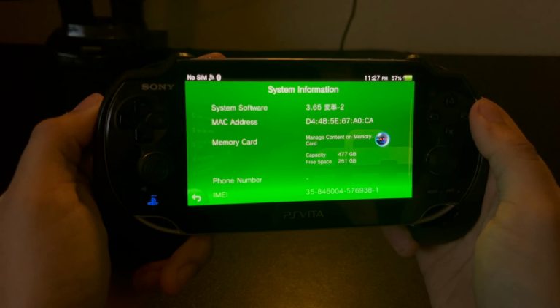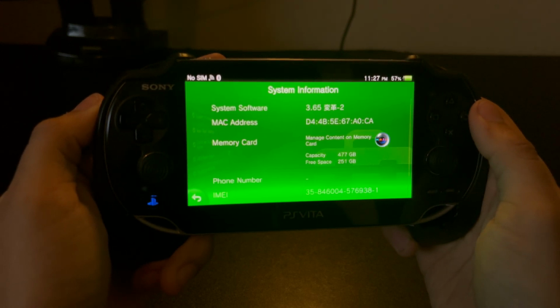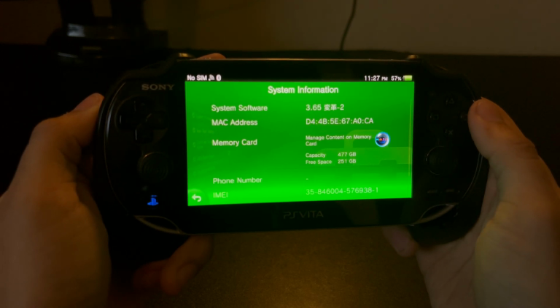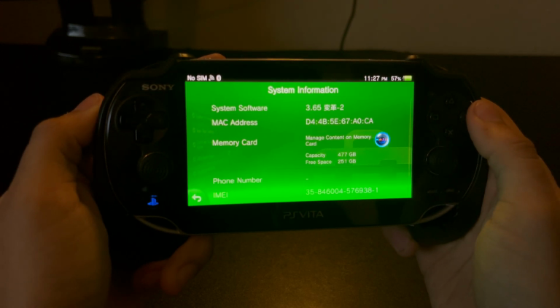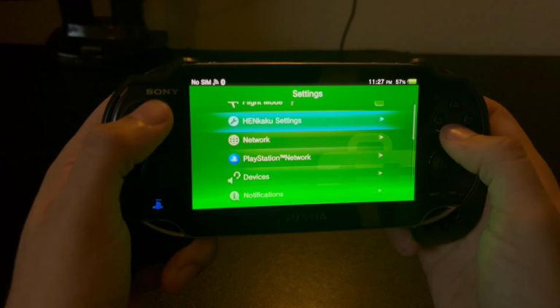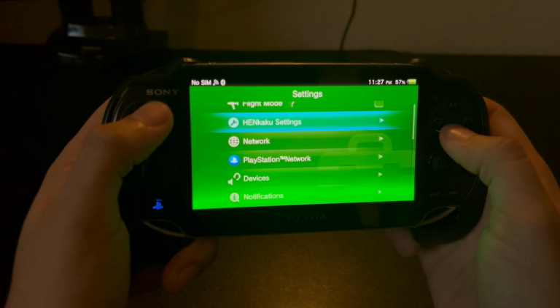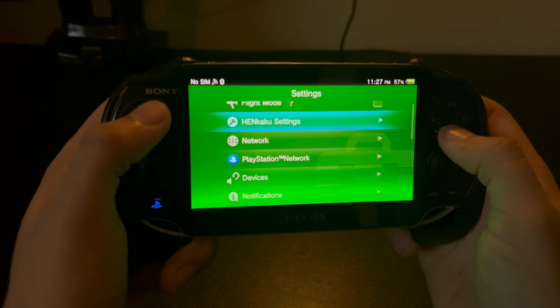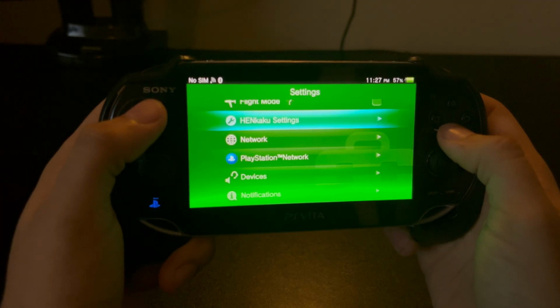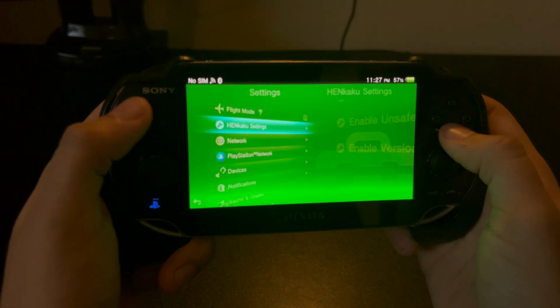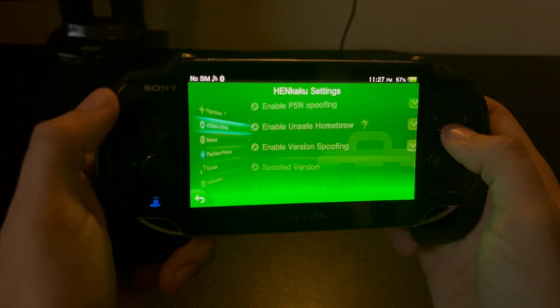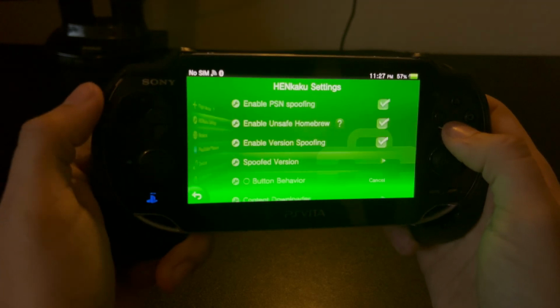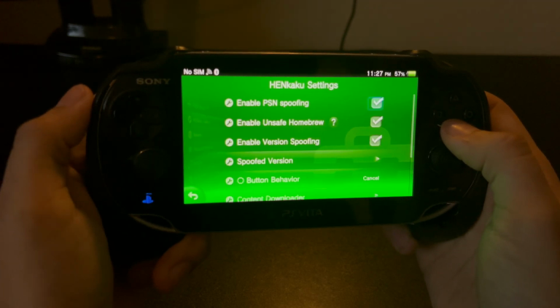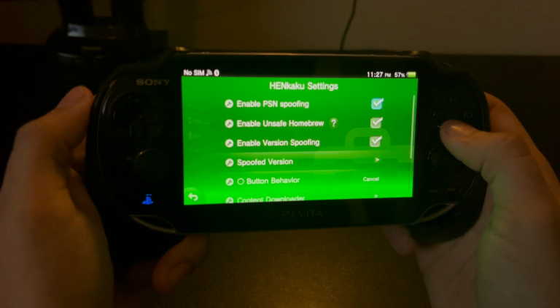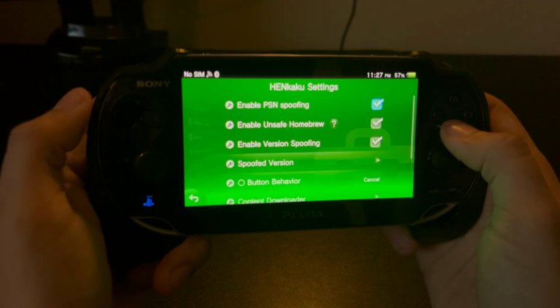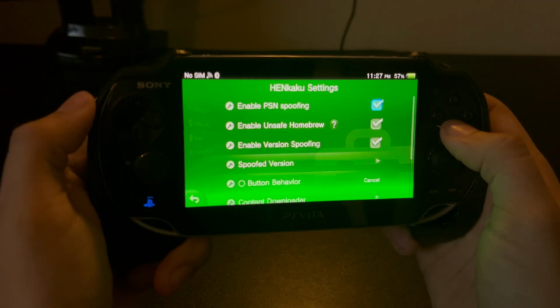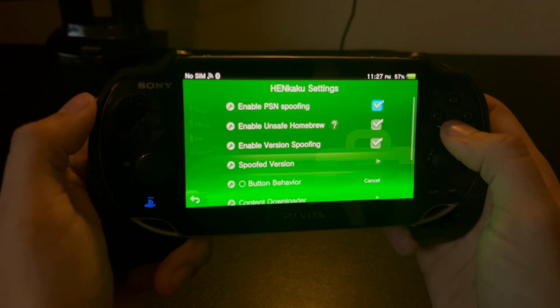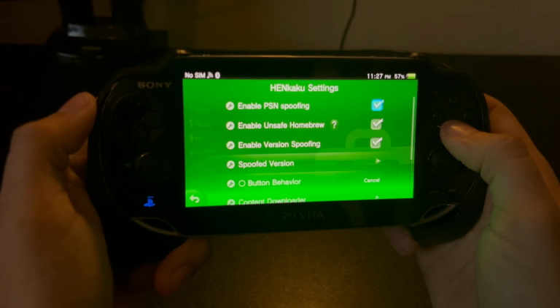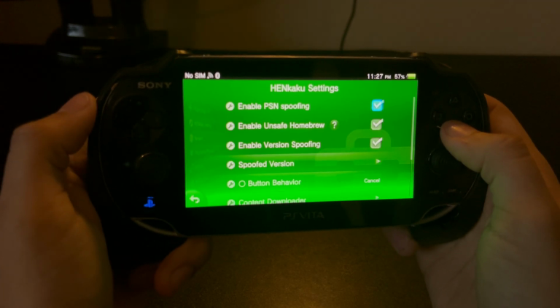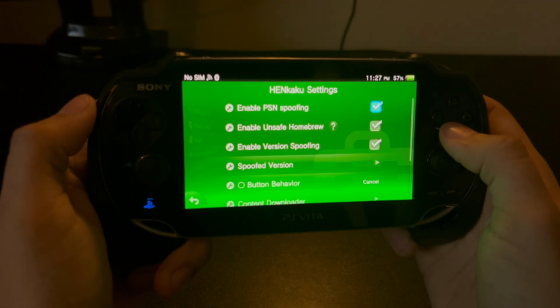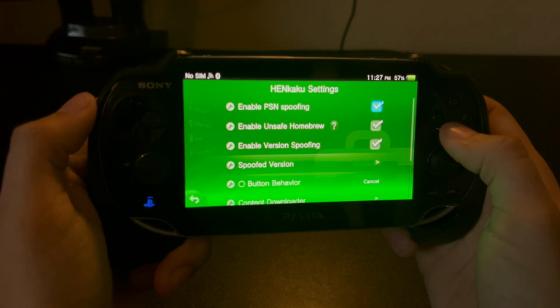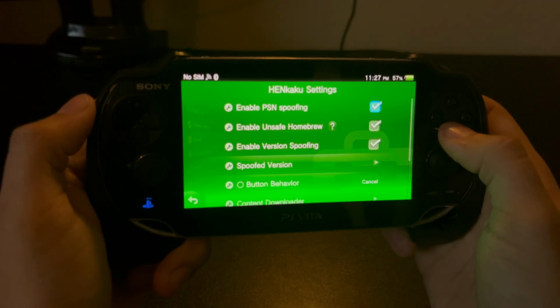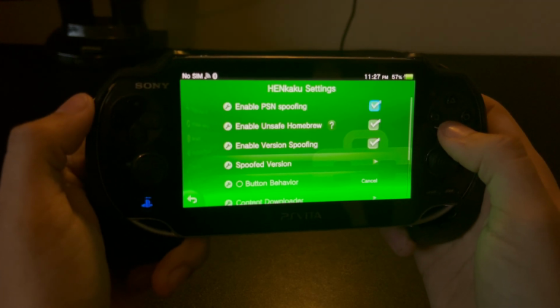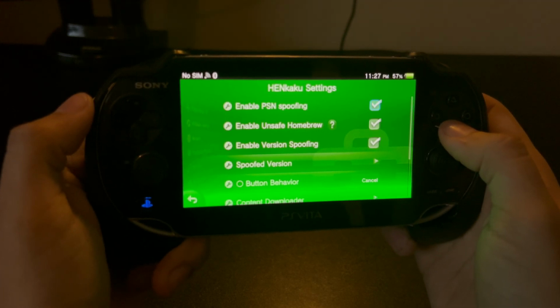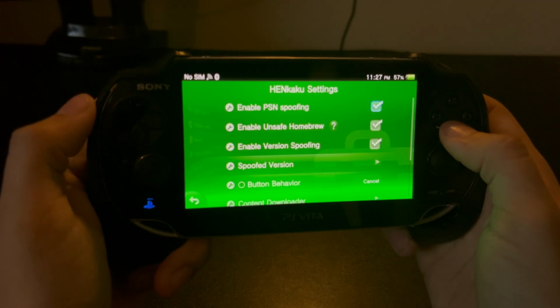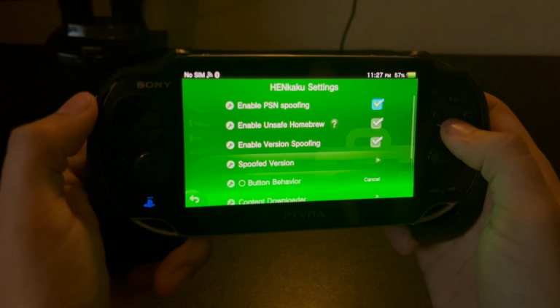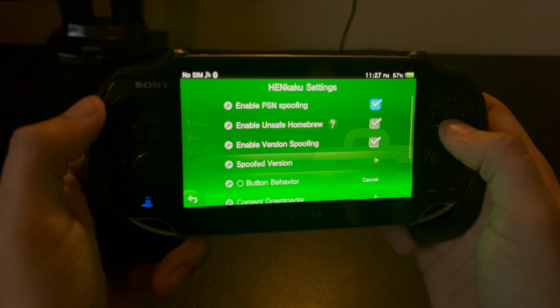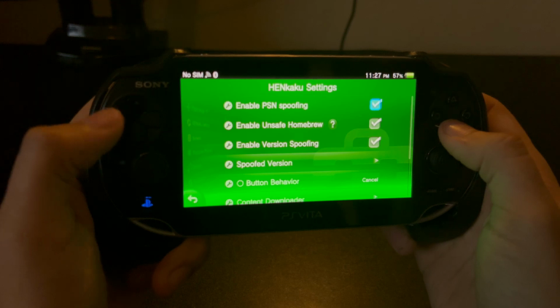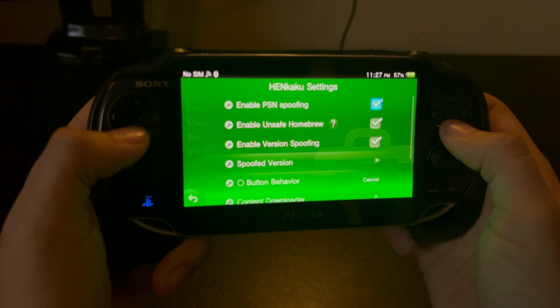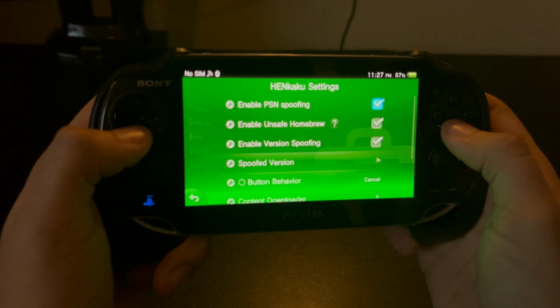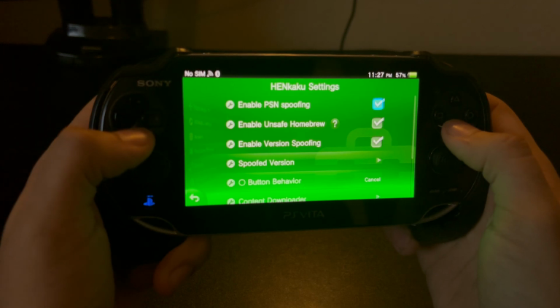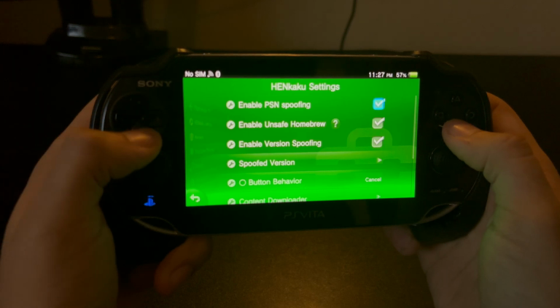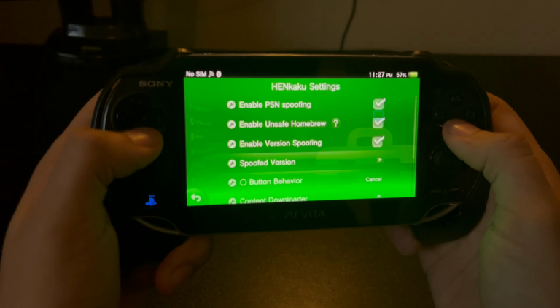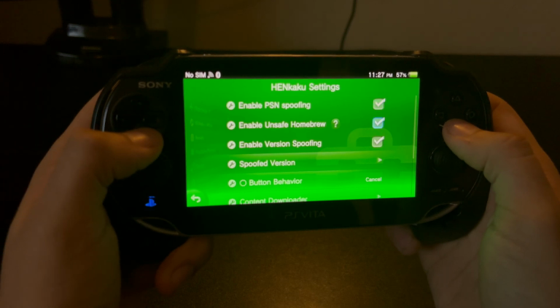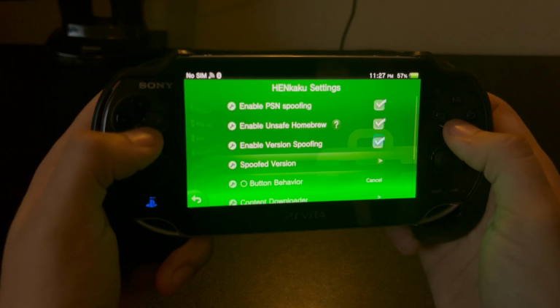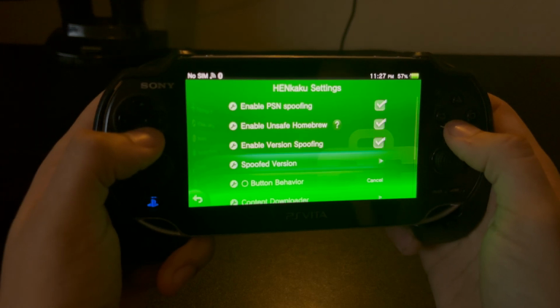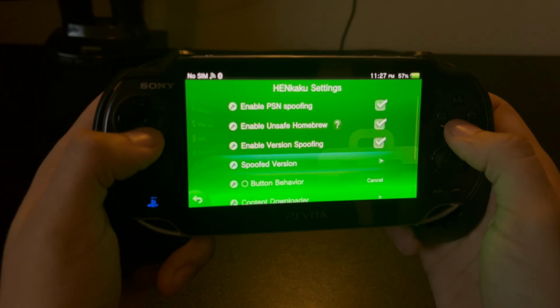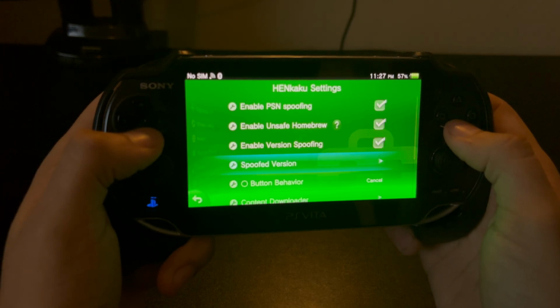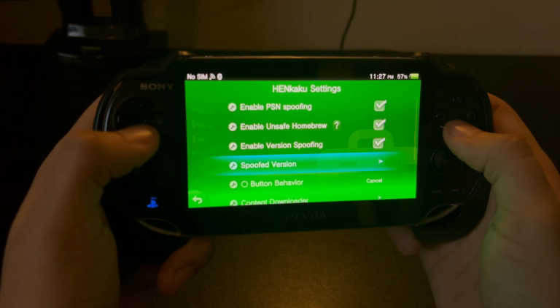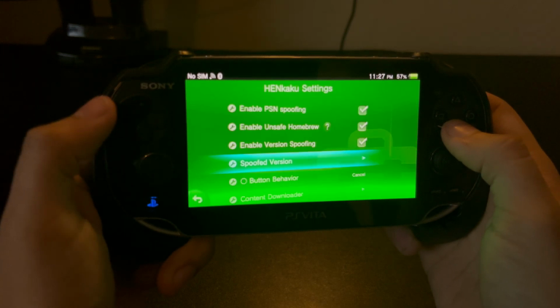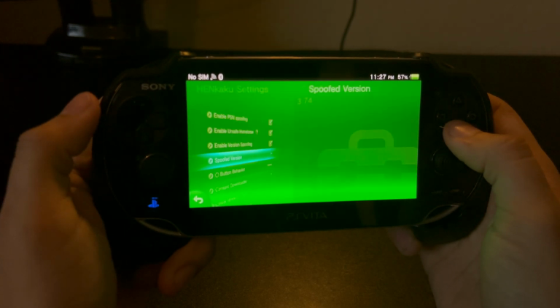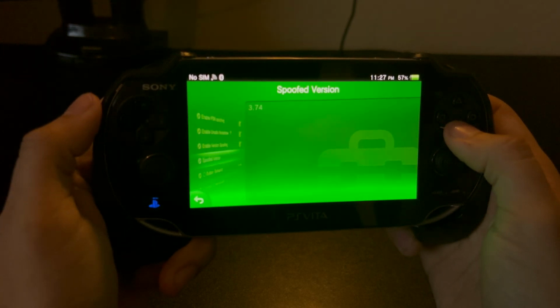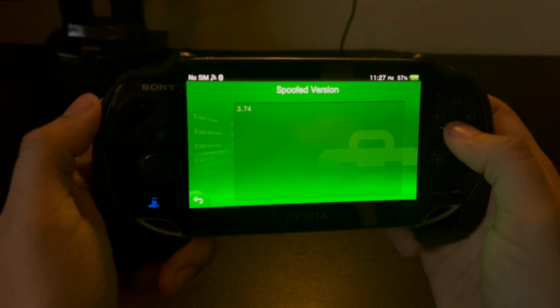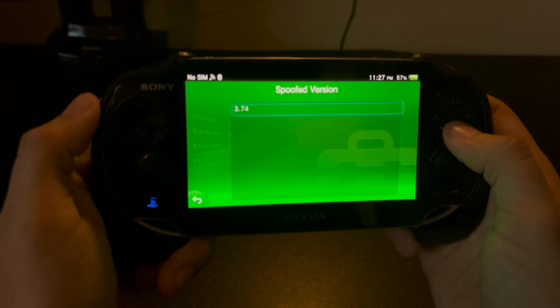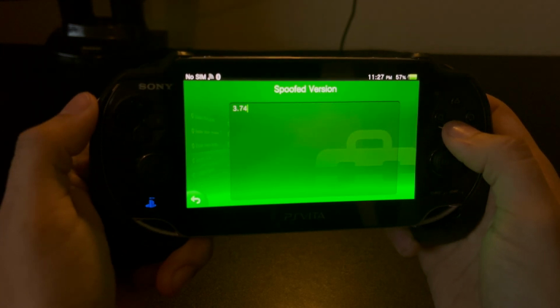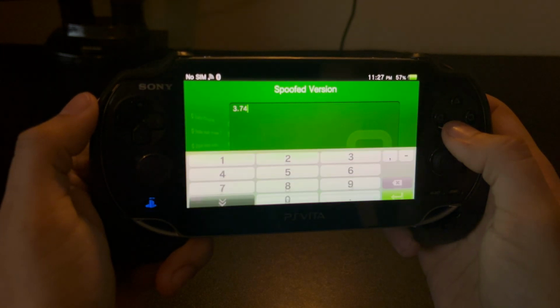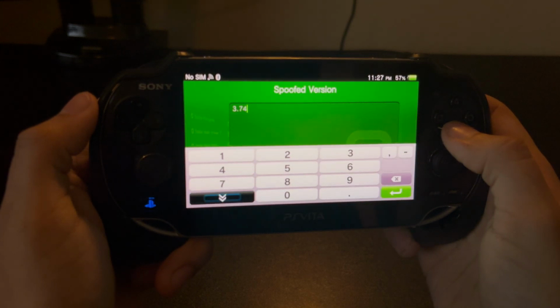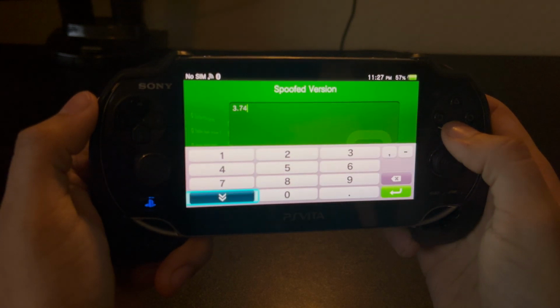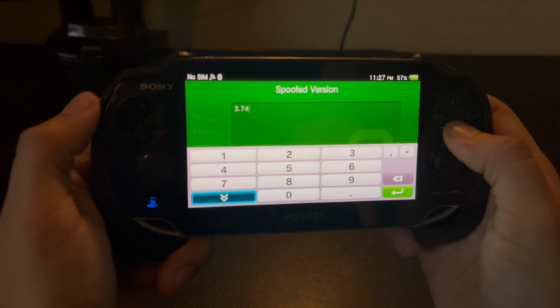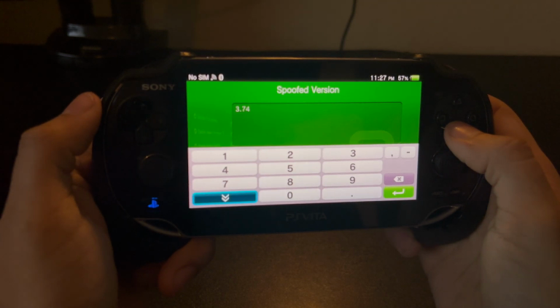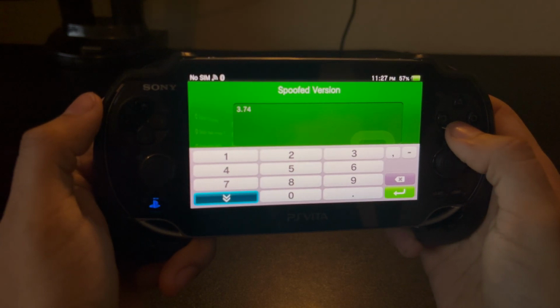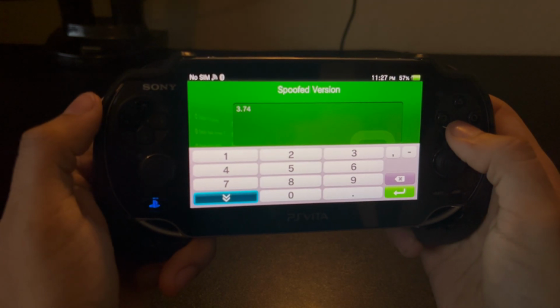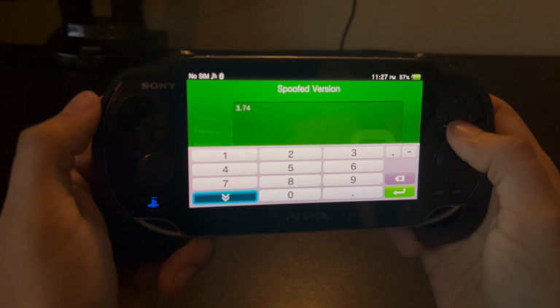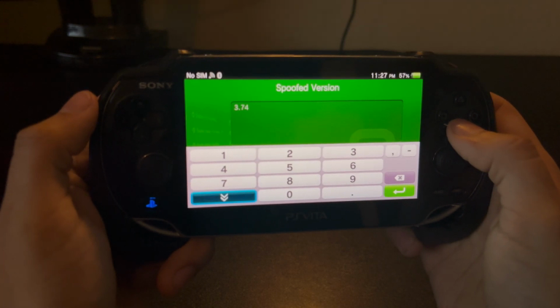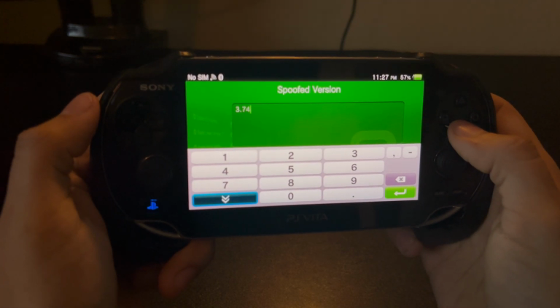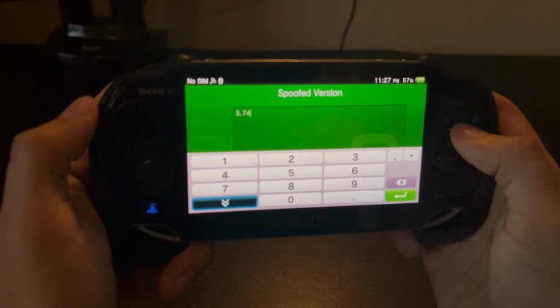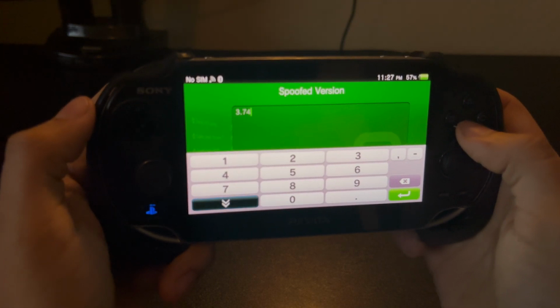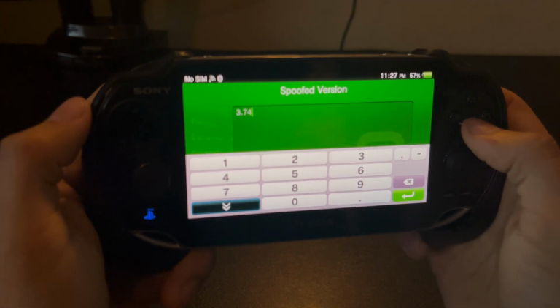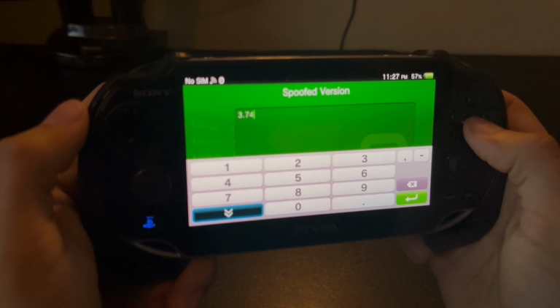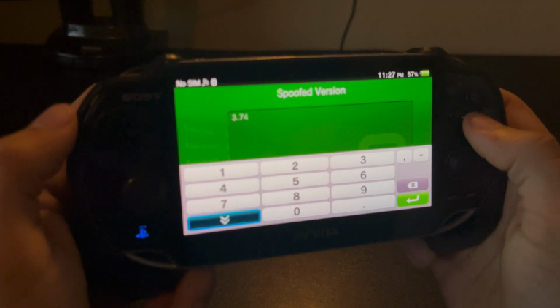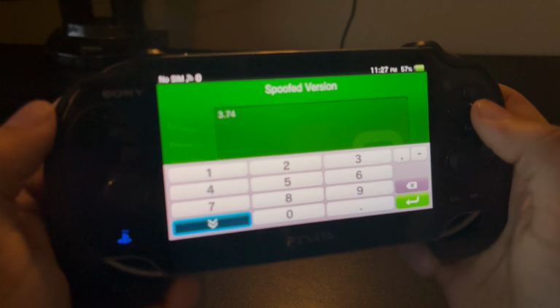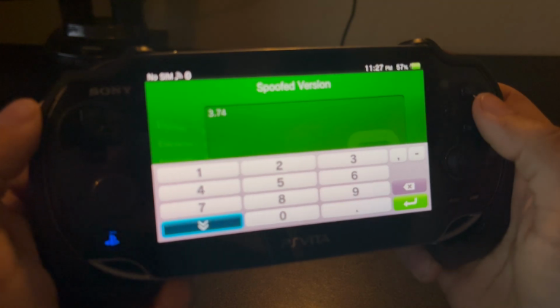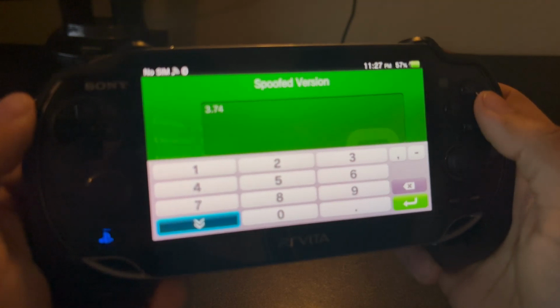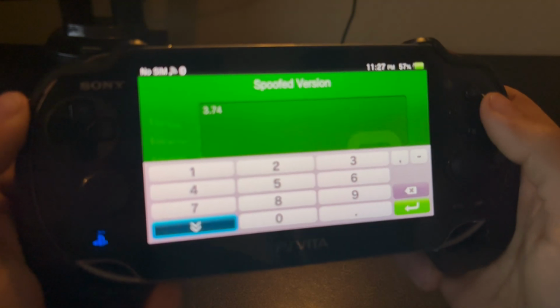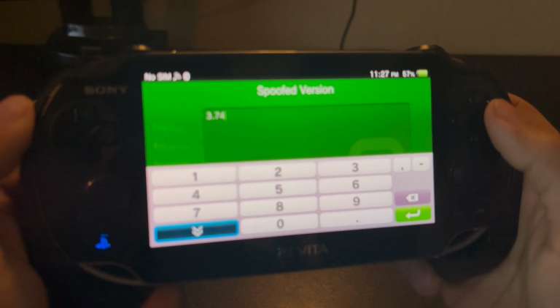After that, go into HENkaku settings. Make sure three boxes here are checked, and also make sure your spoofed version is set to 3.74.